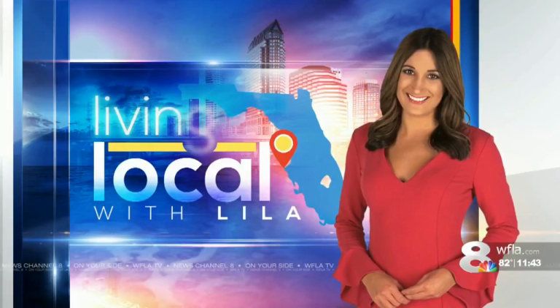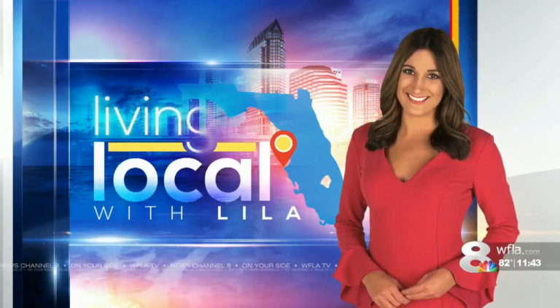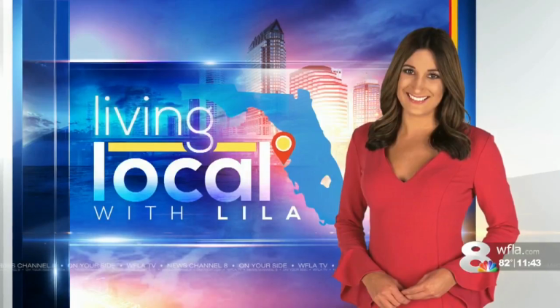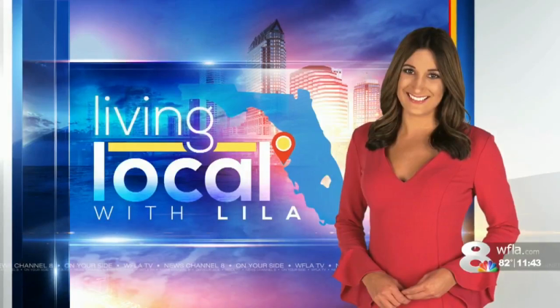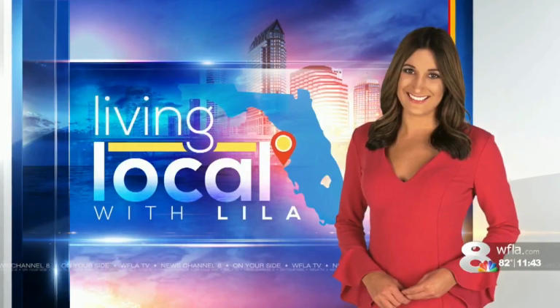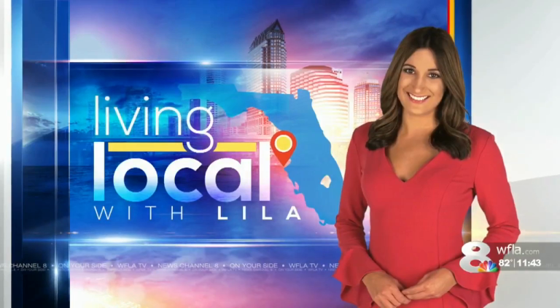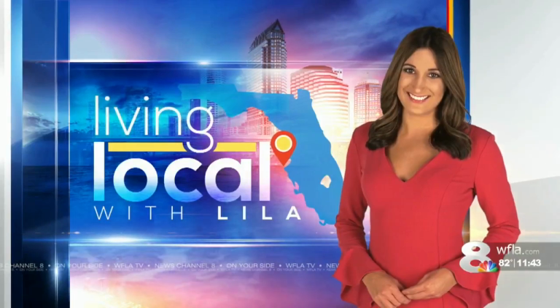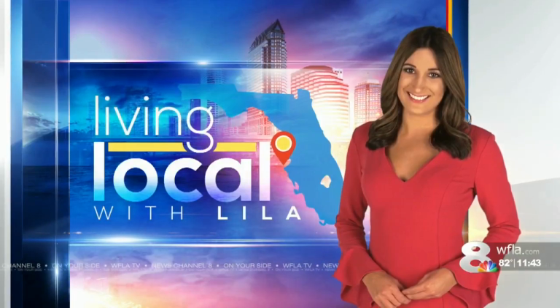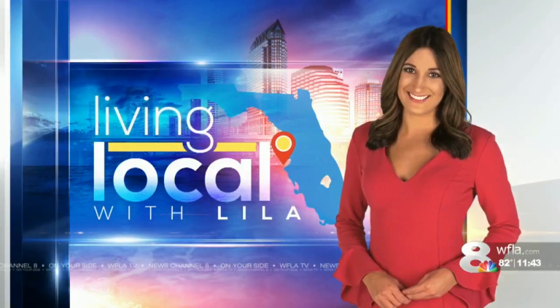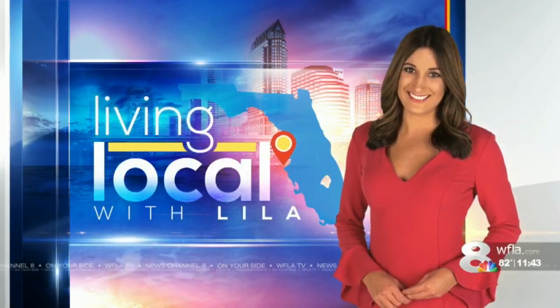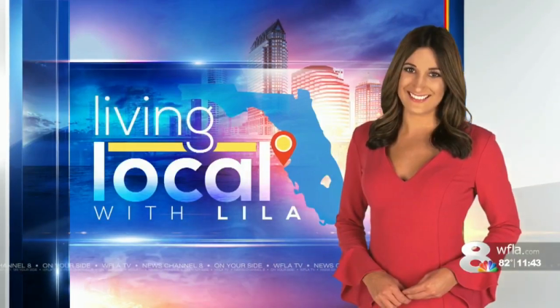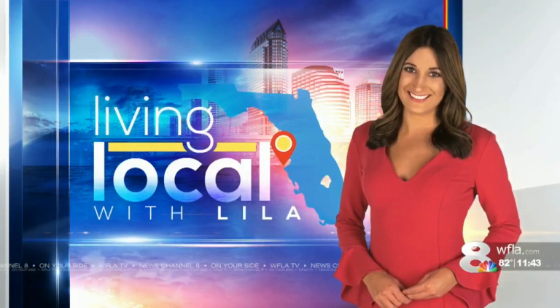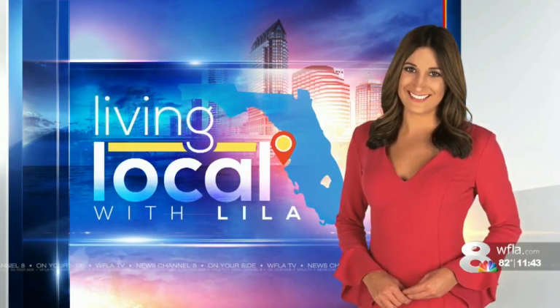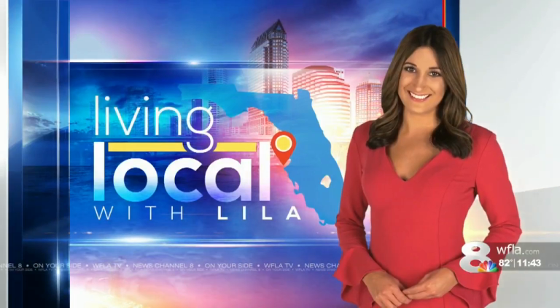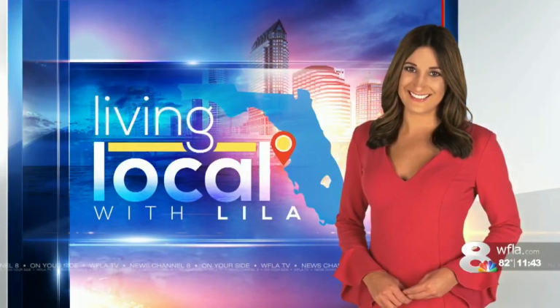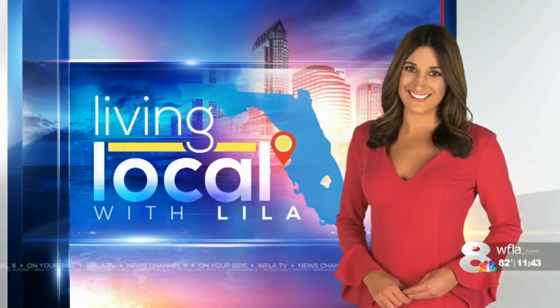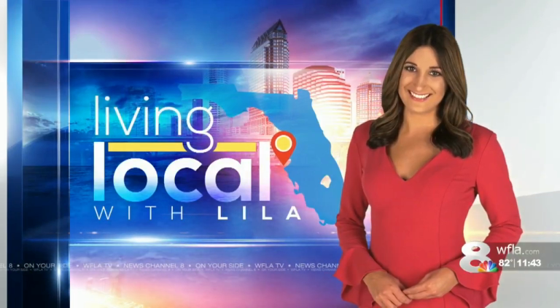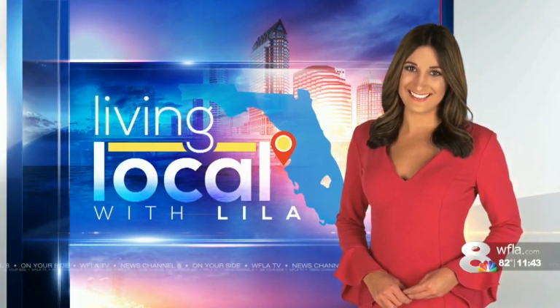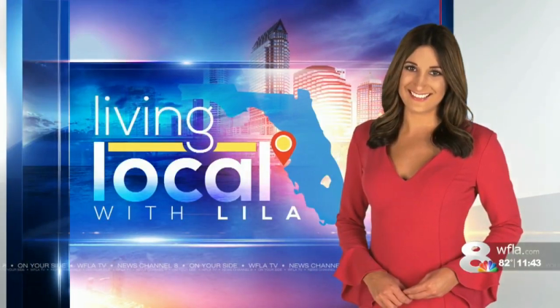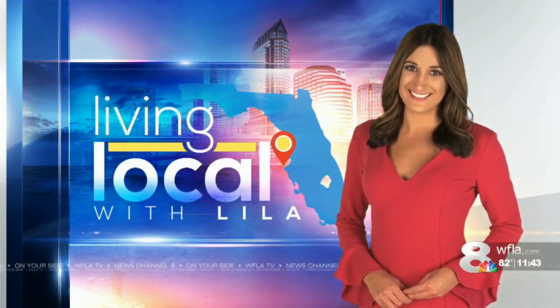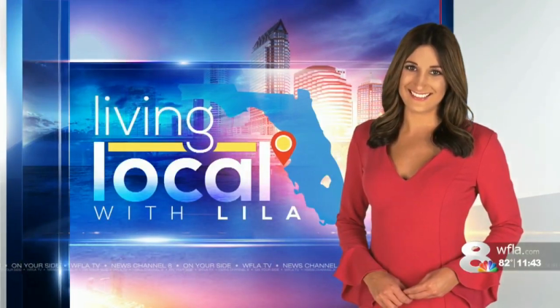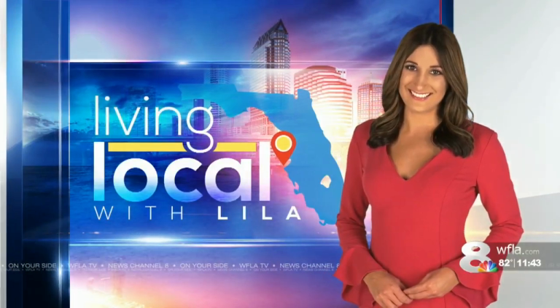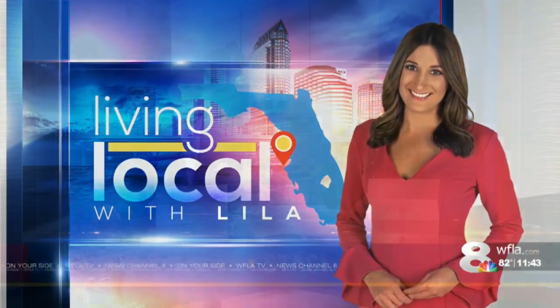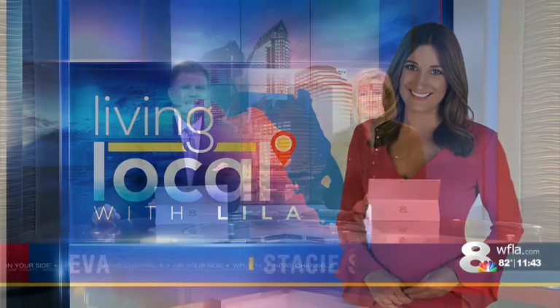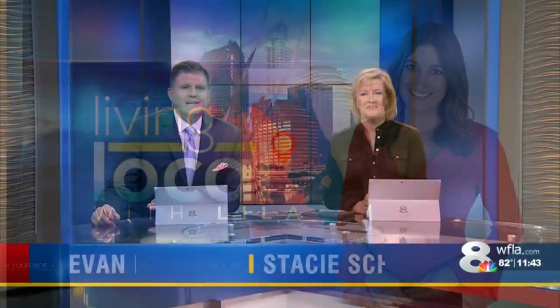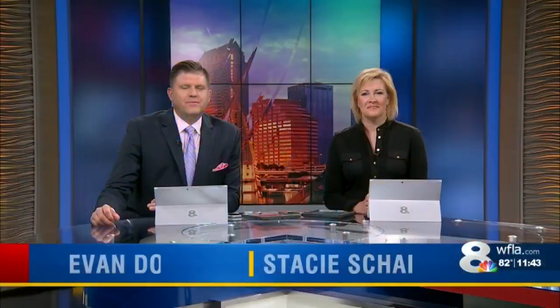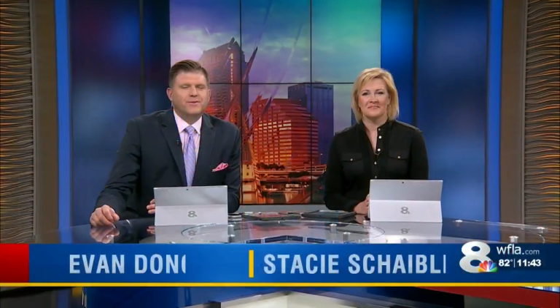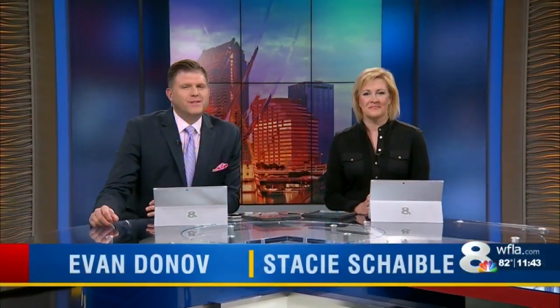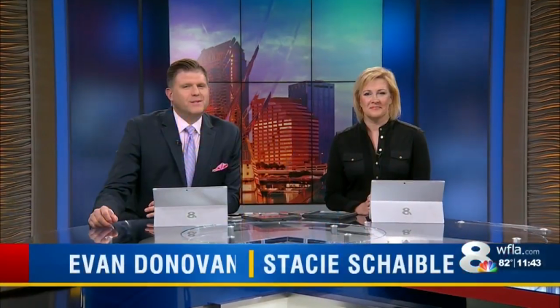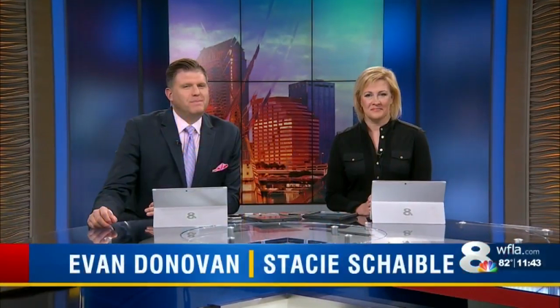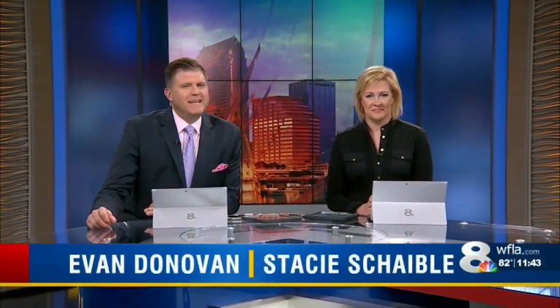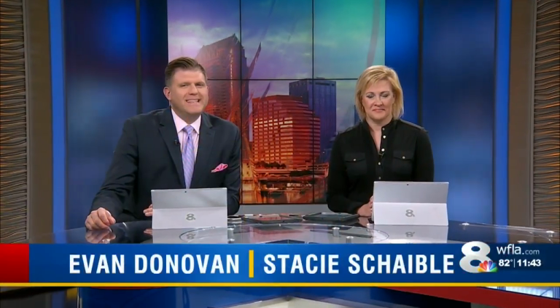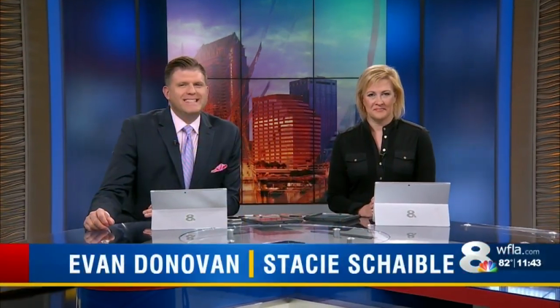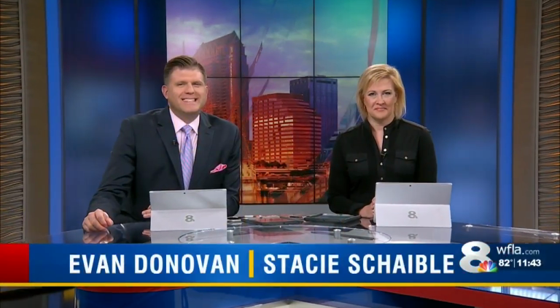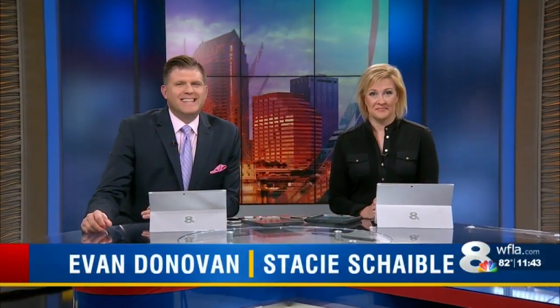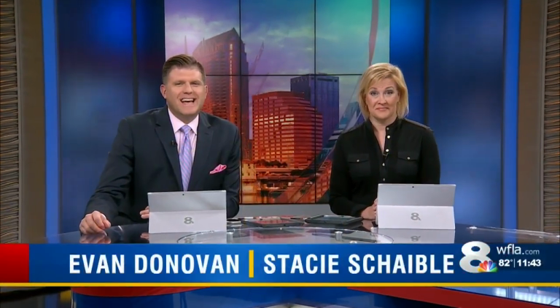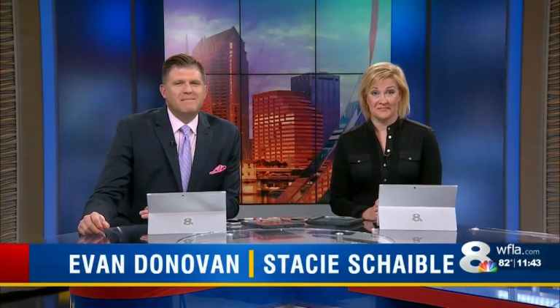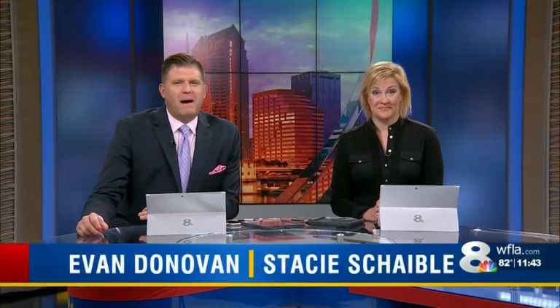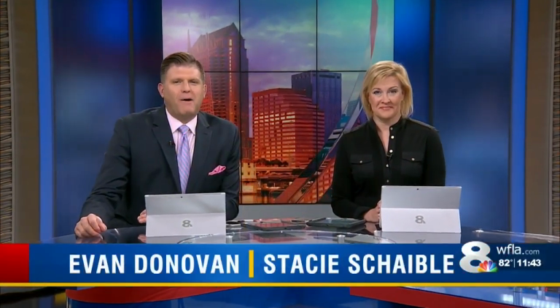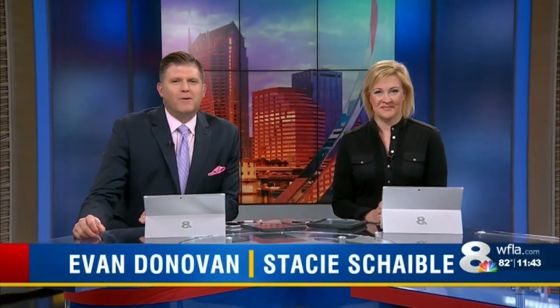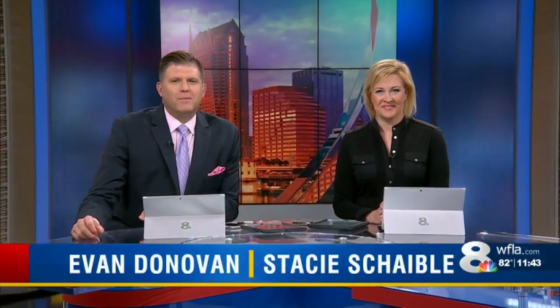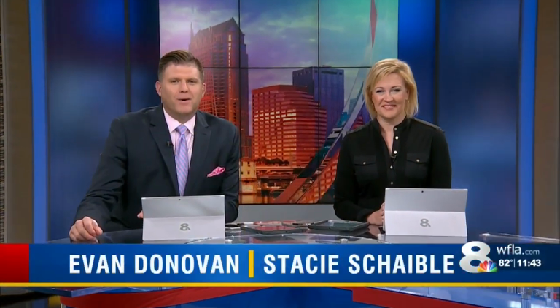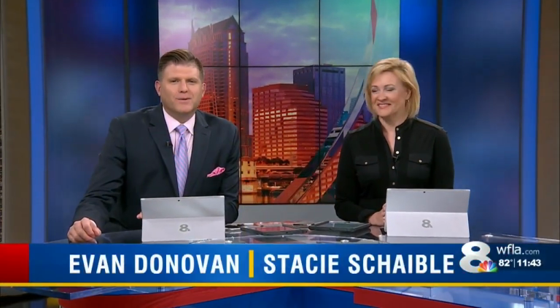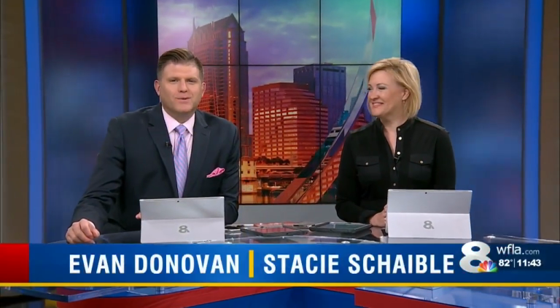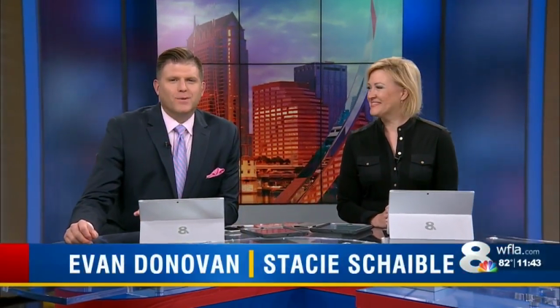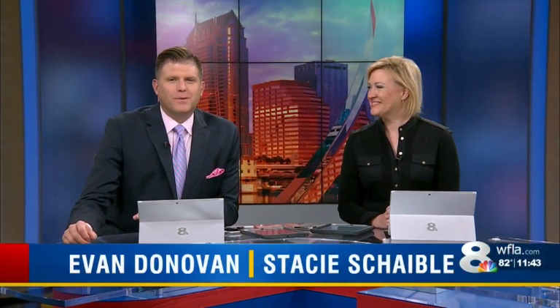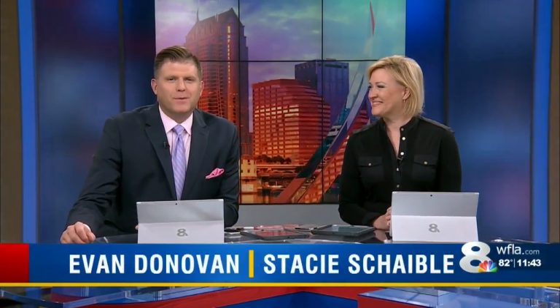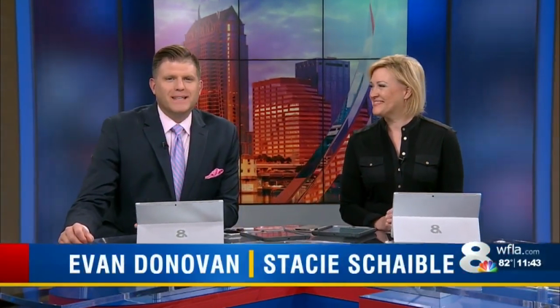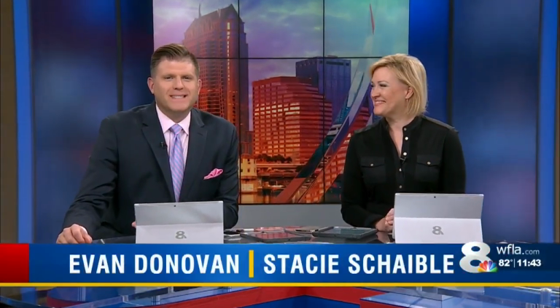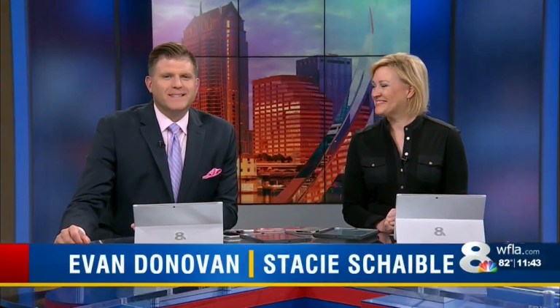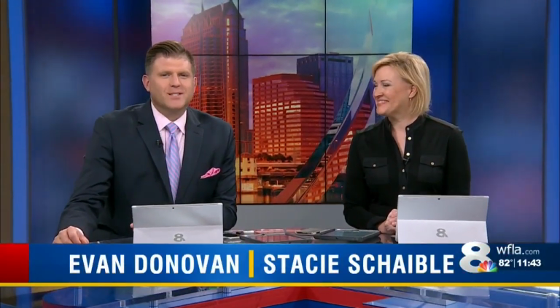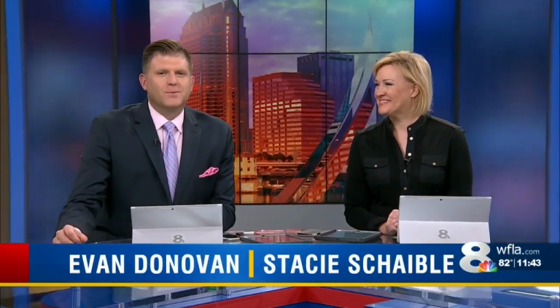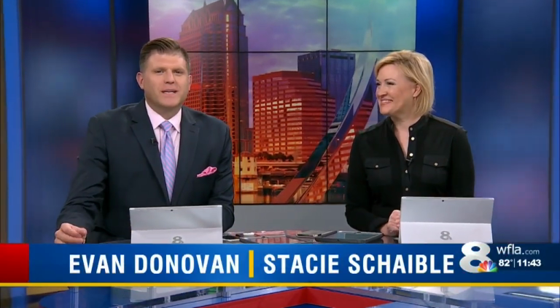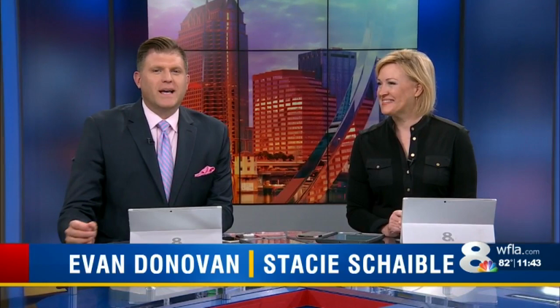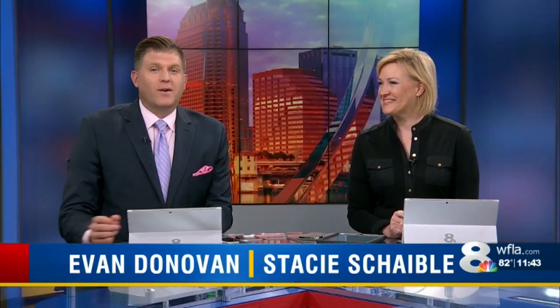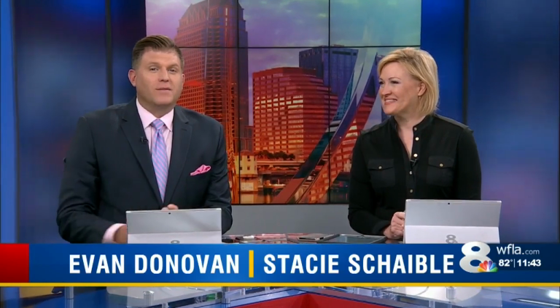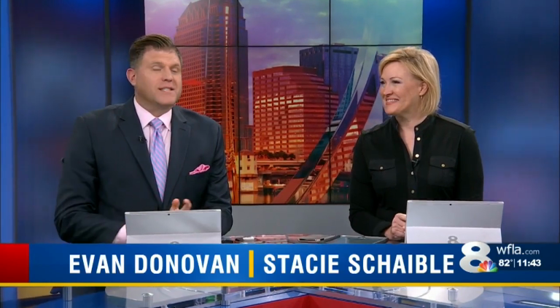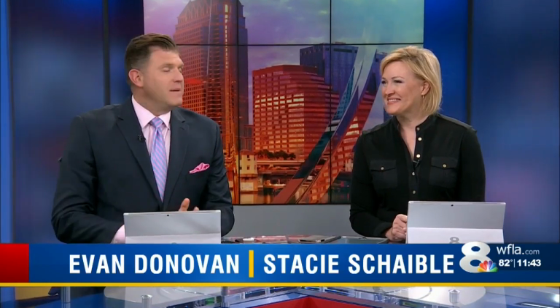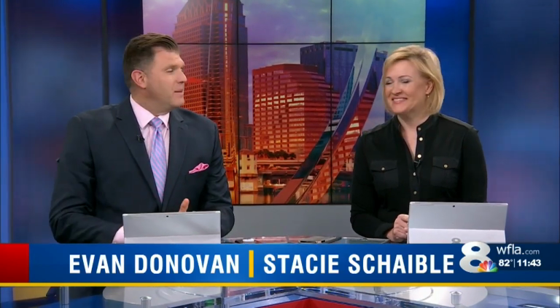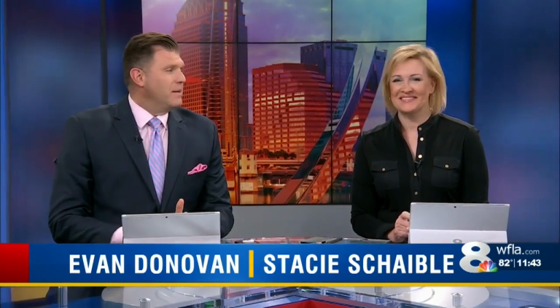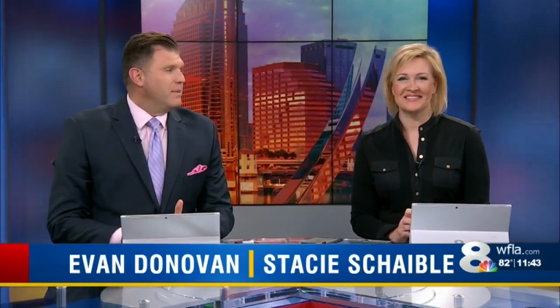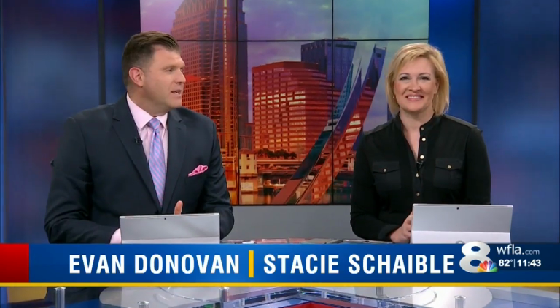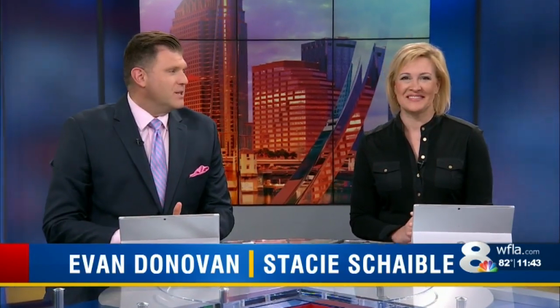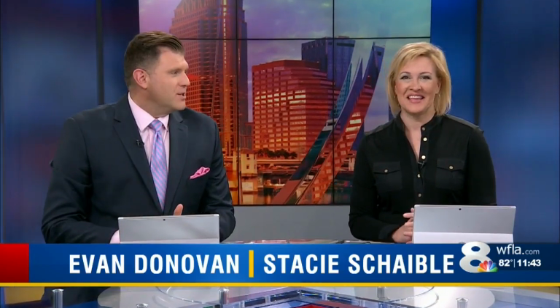In Living Local with Lila, we have the need for speed today. Powerboats will be racing this weekend off St. Pete Beach.